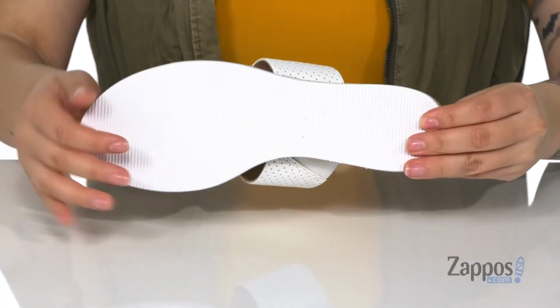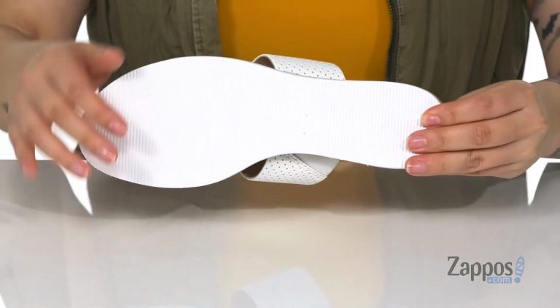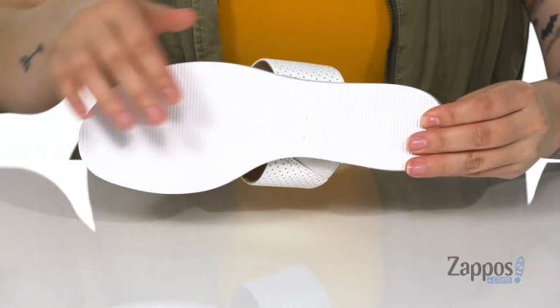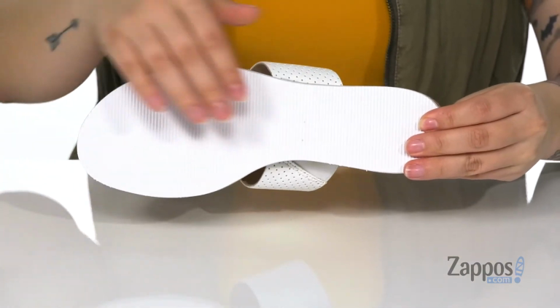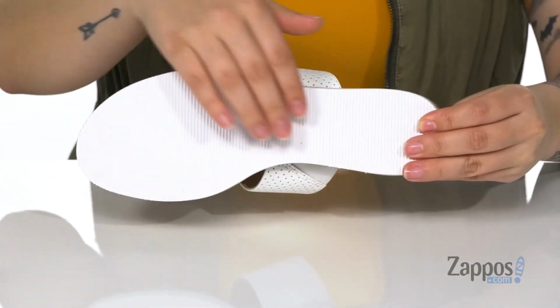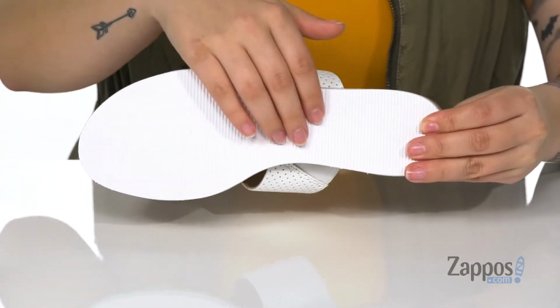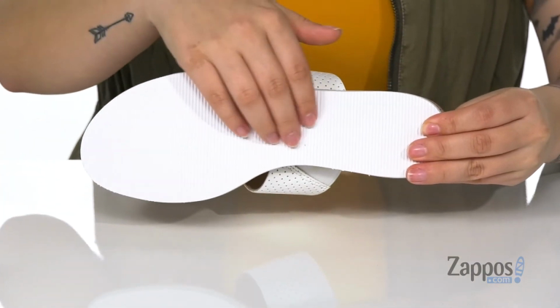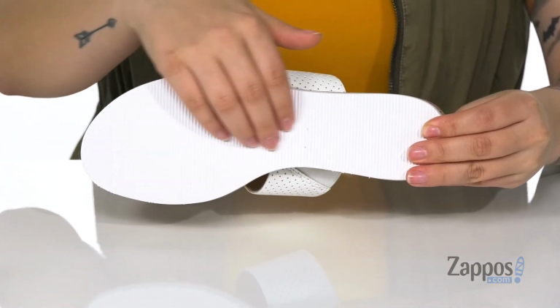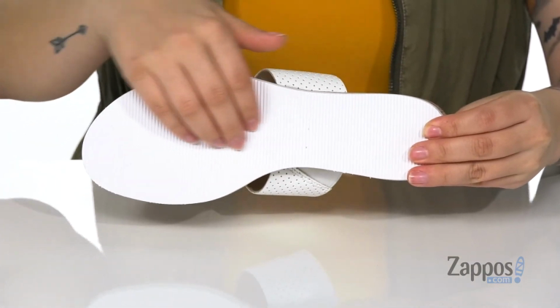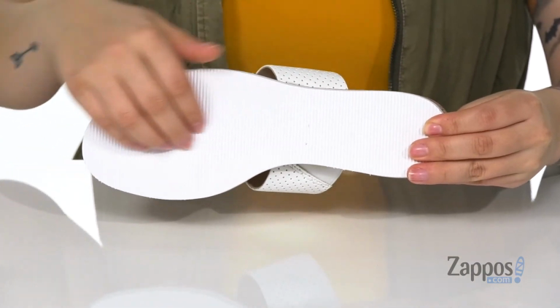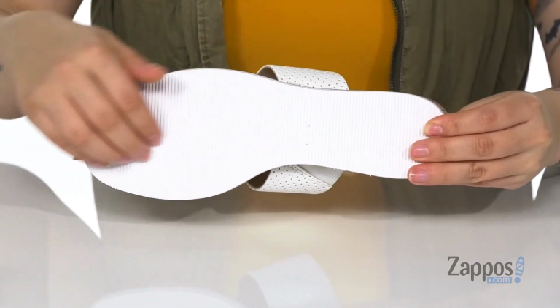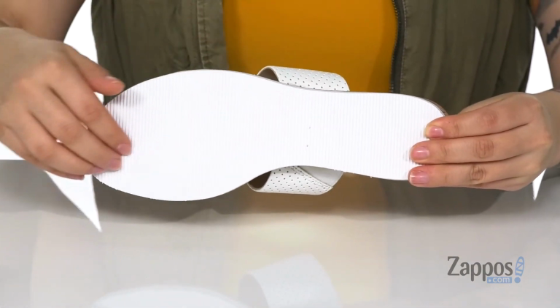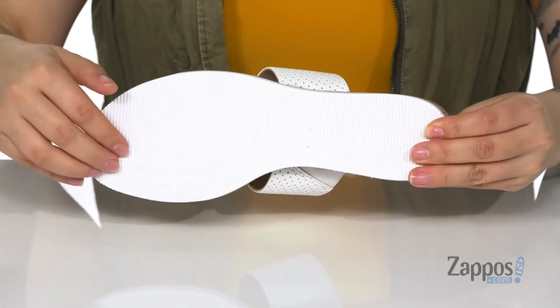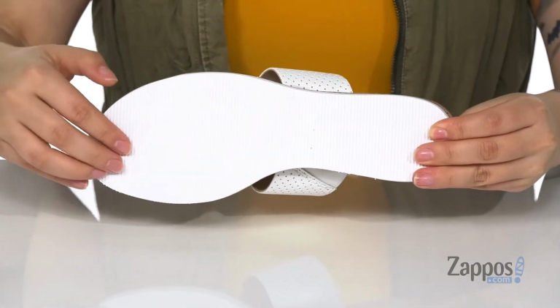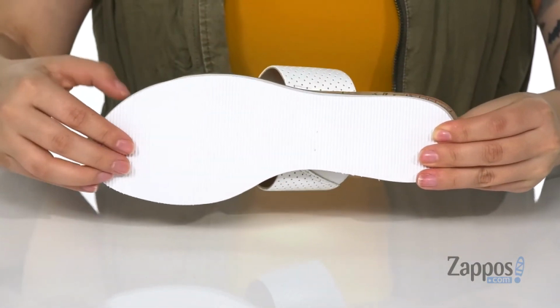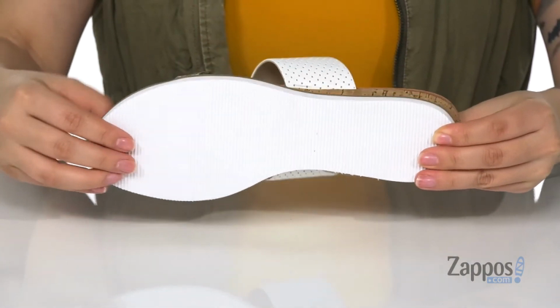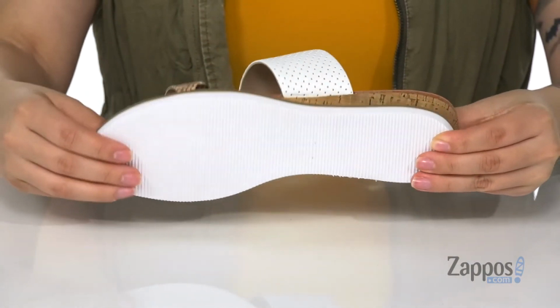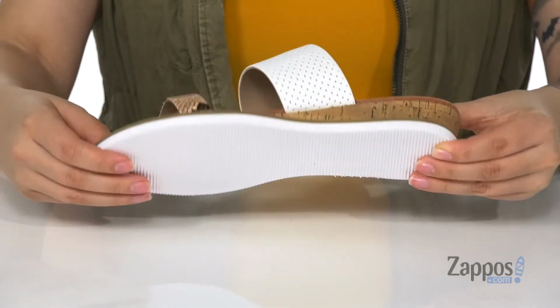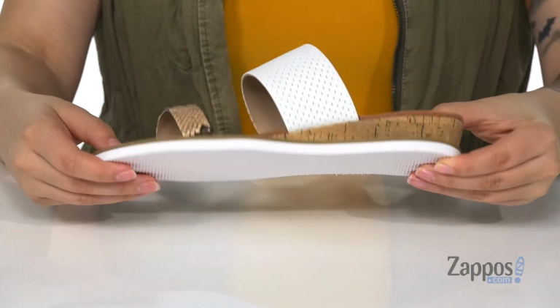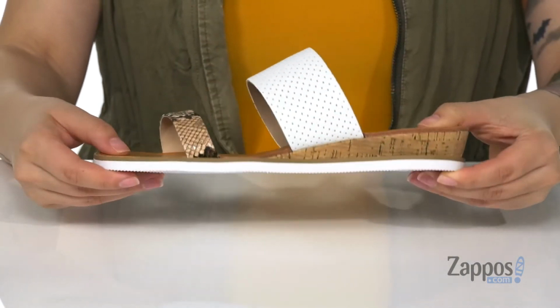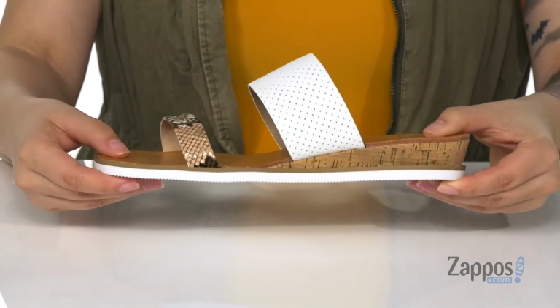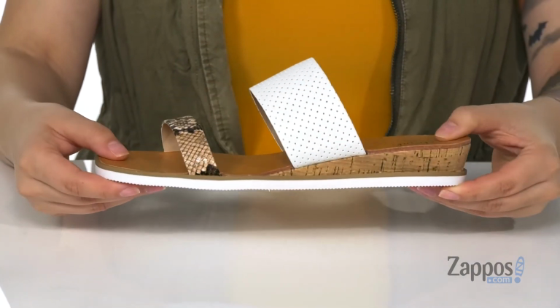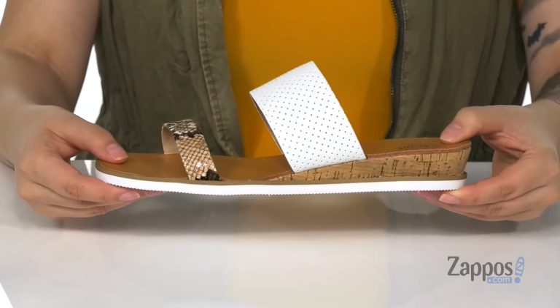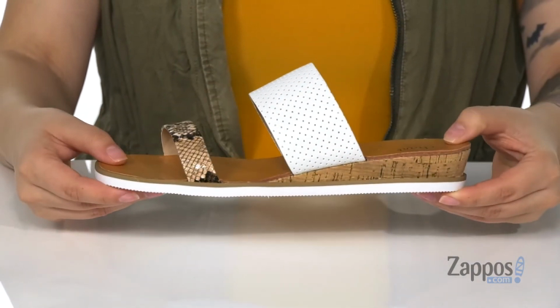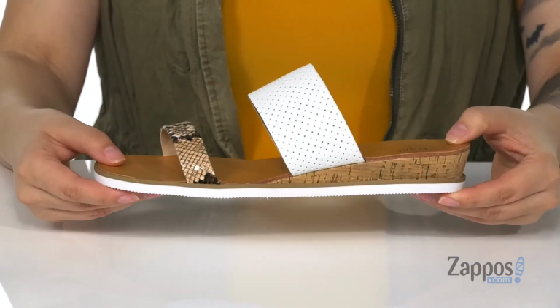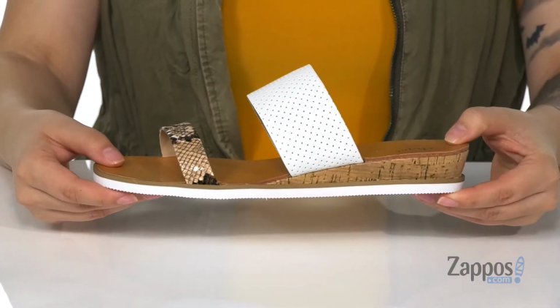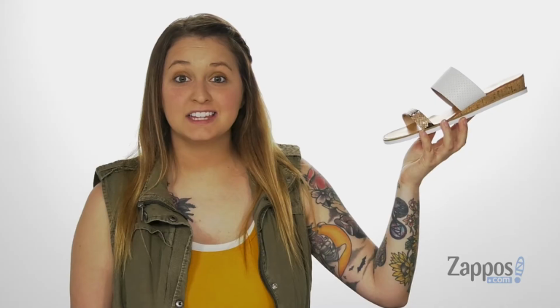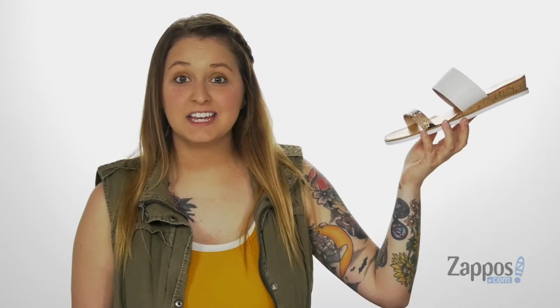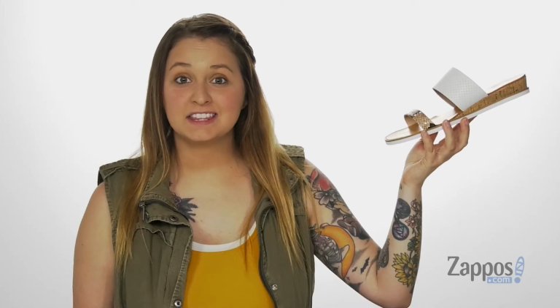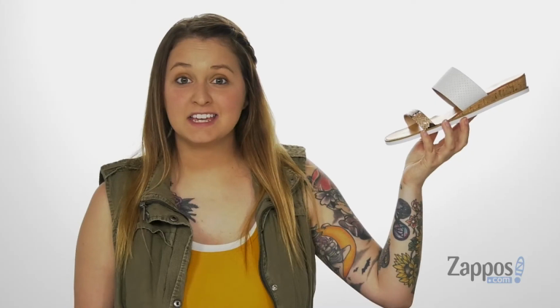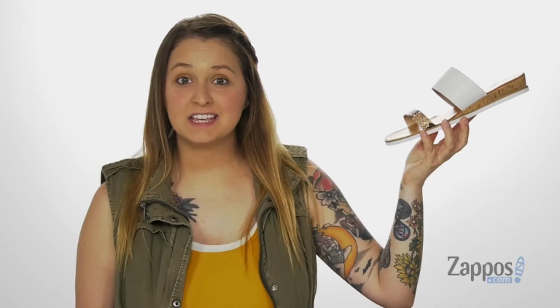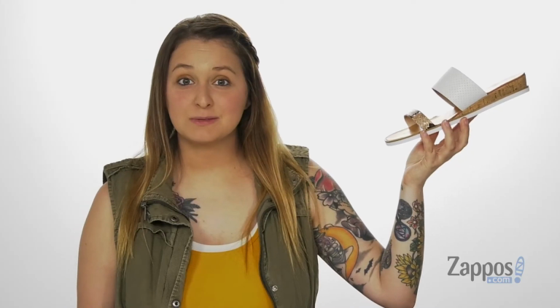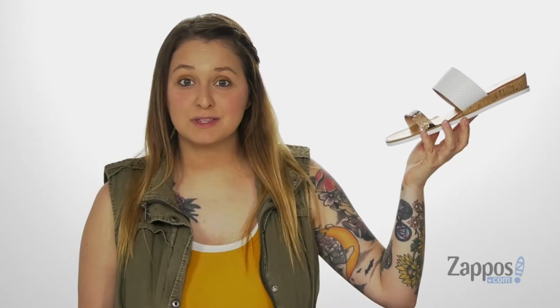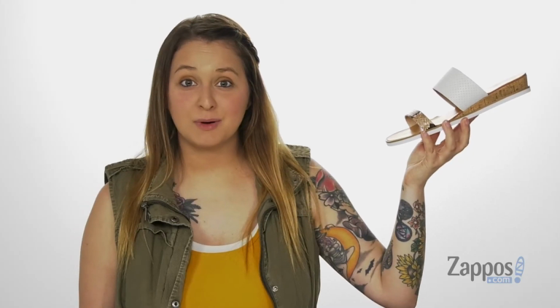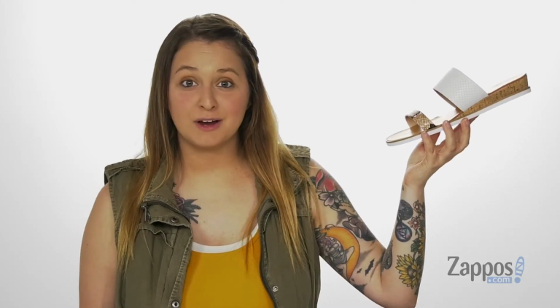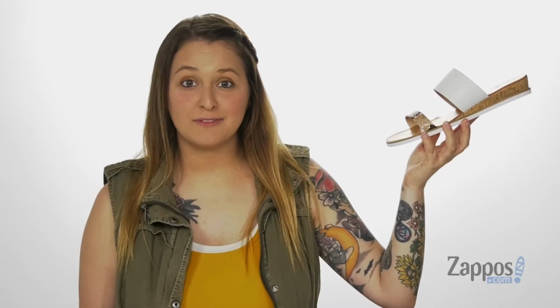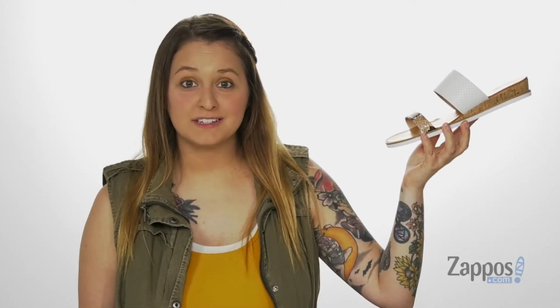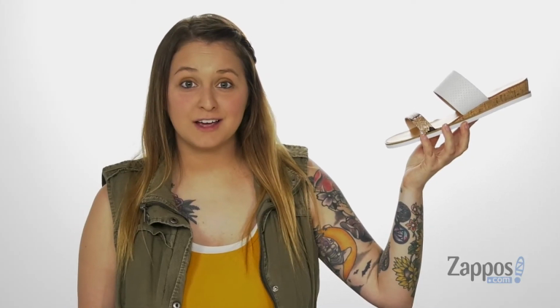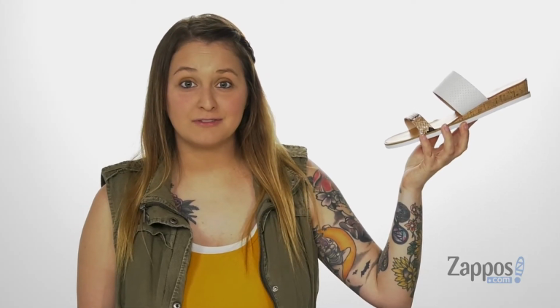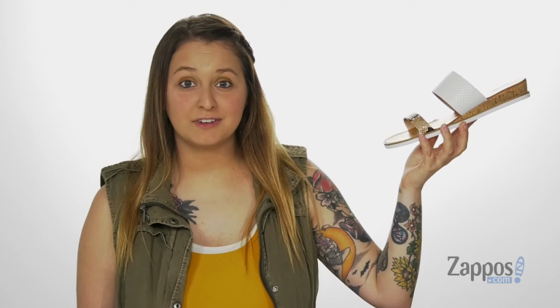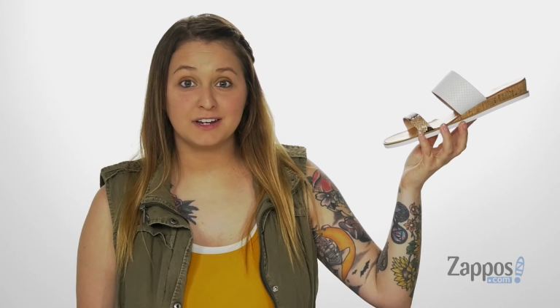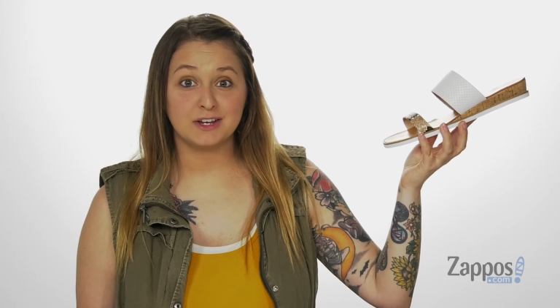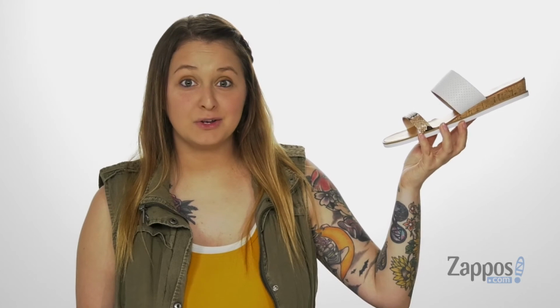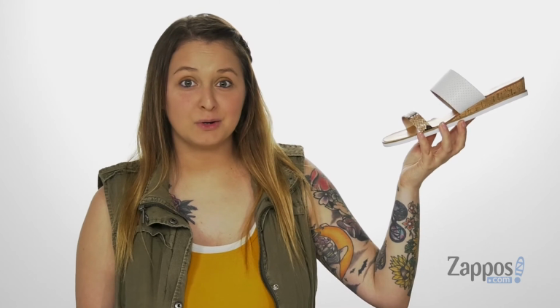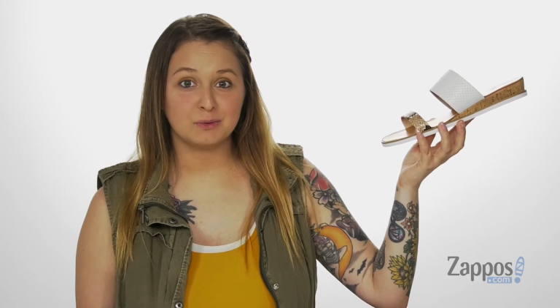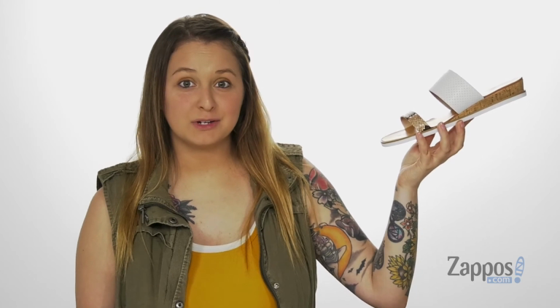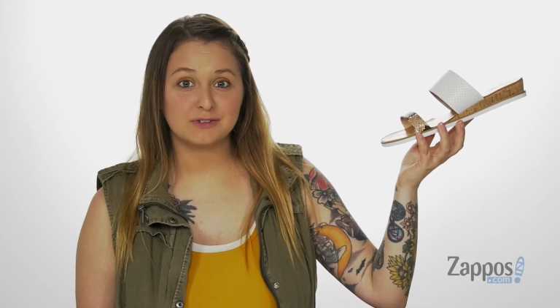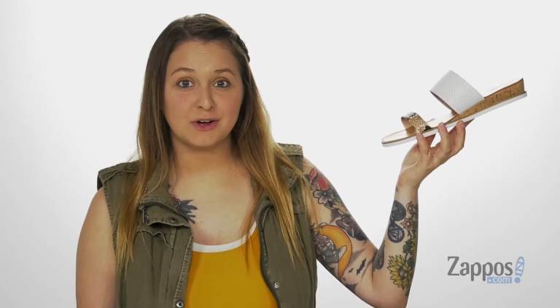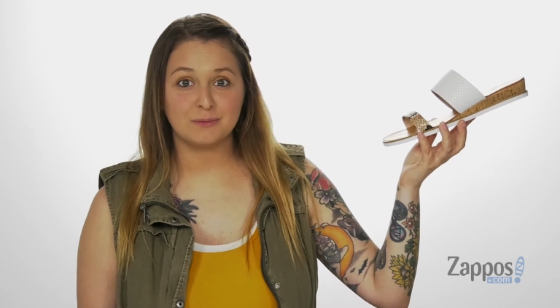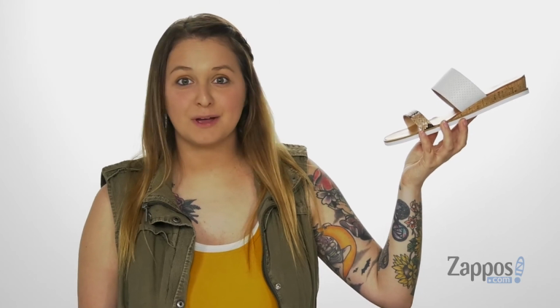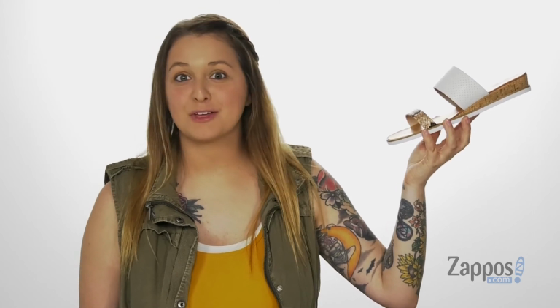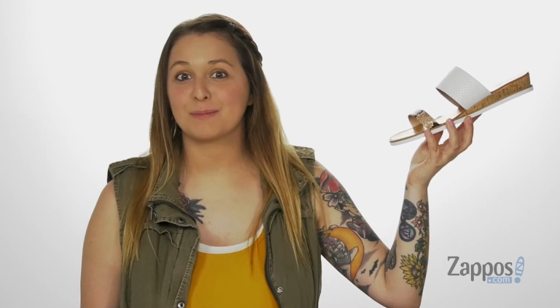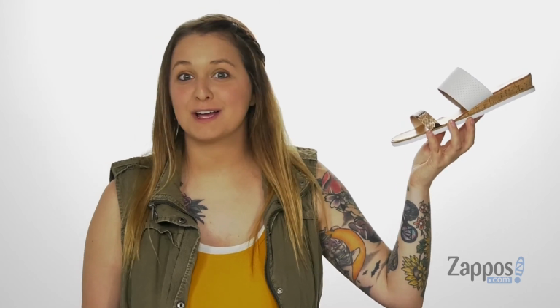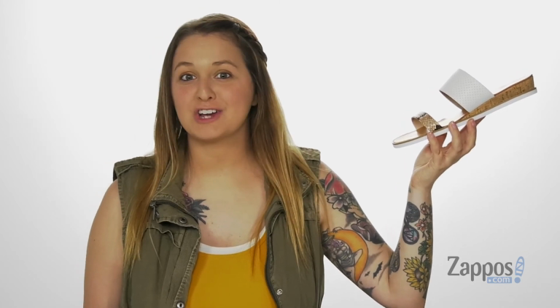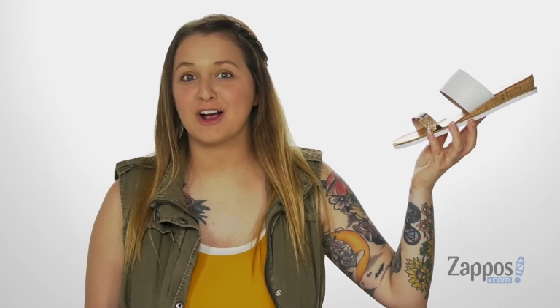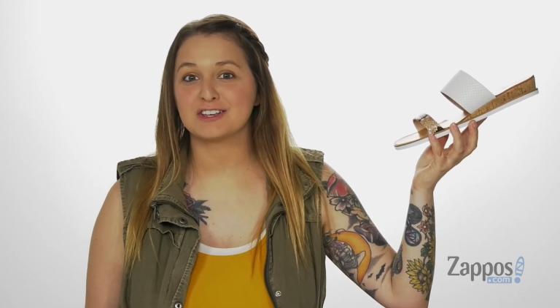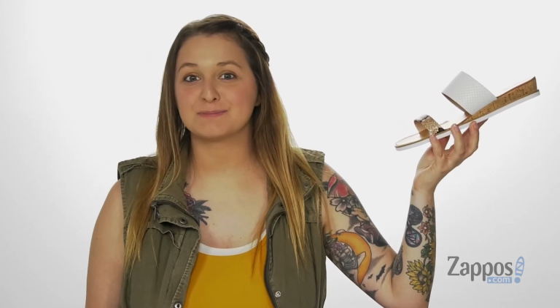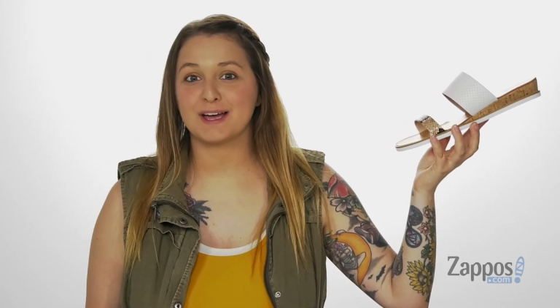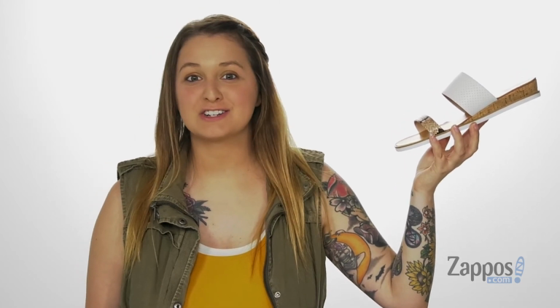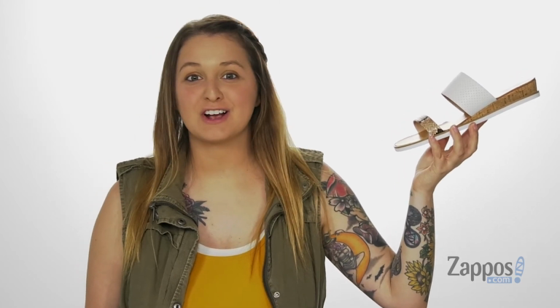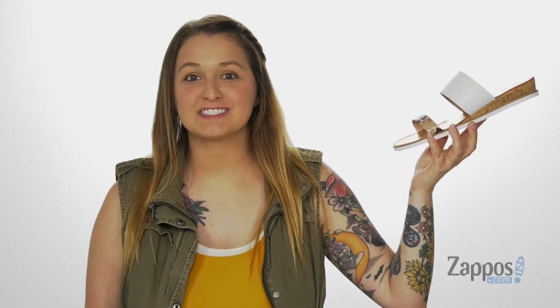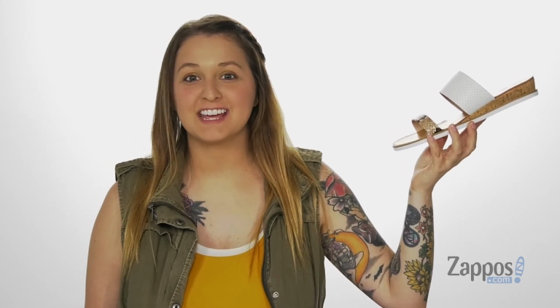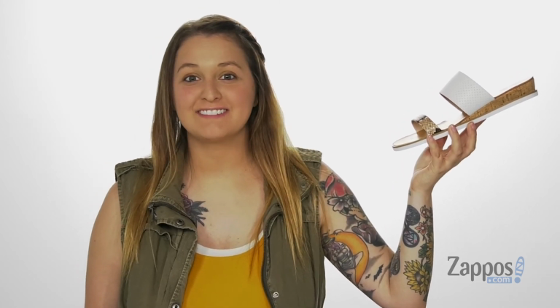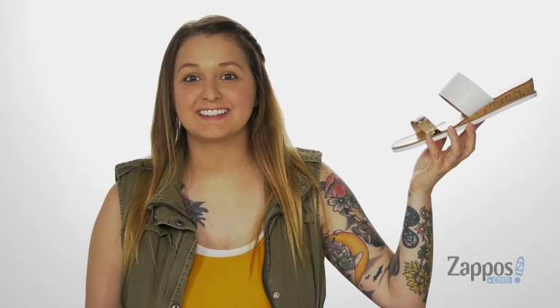Underneath is a grippy outsole for traction. Link these with the perfect outfit in your wardrobe — they're by Charles by Charles David.